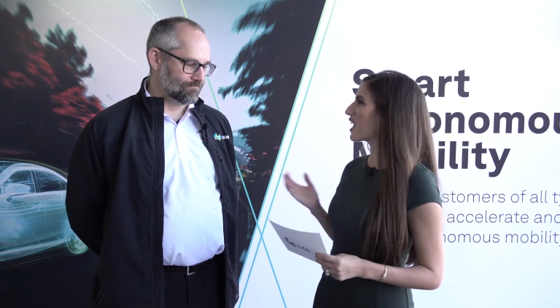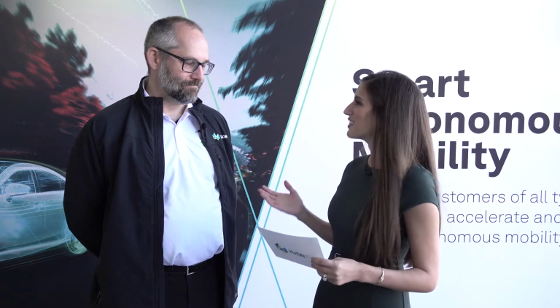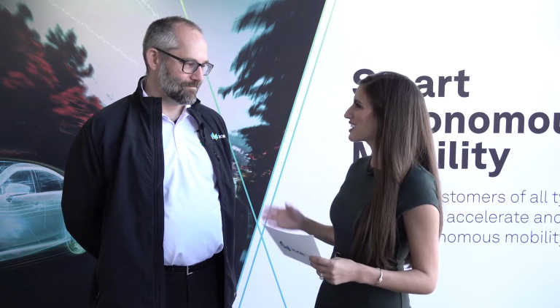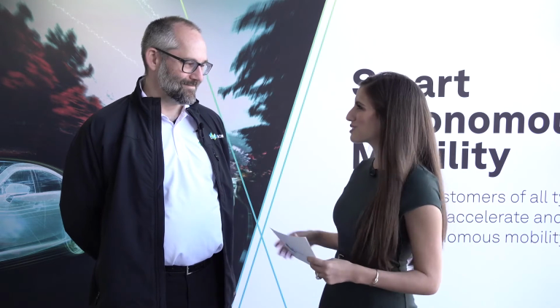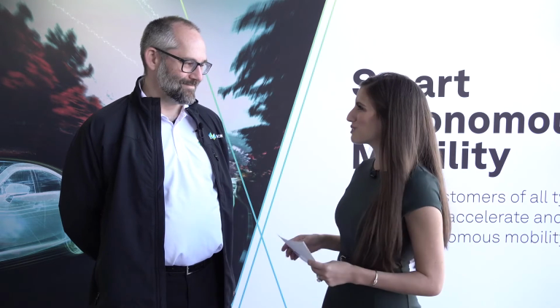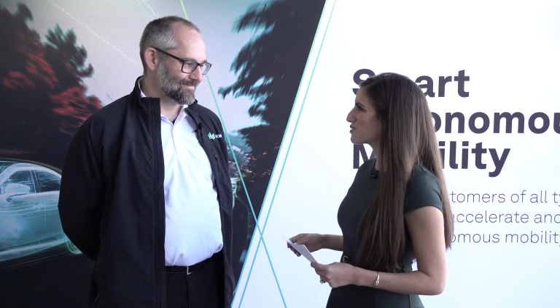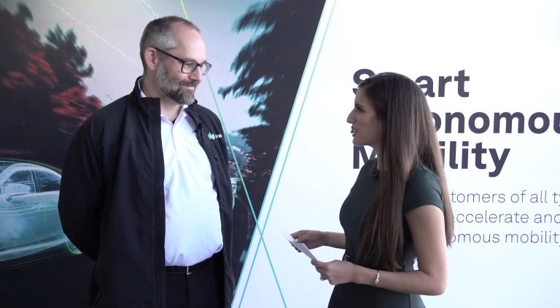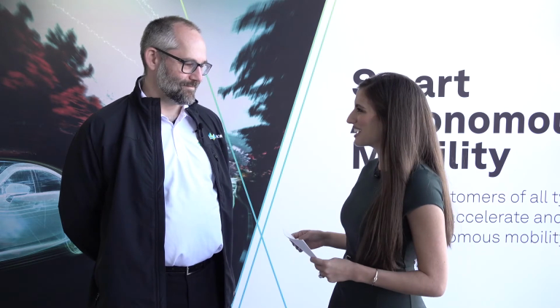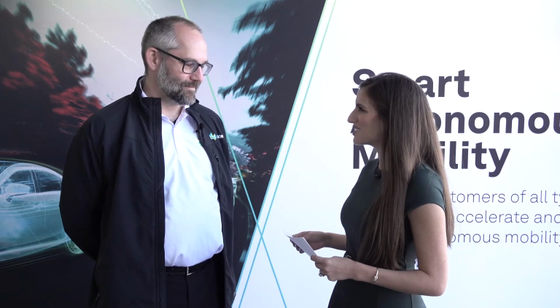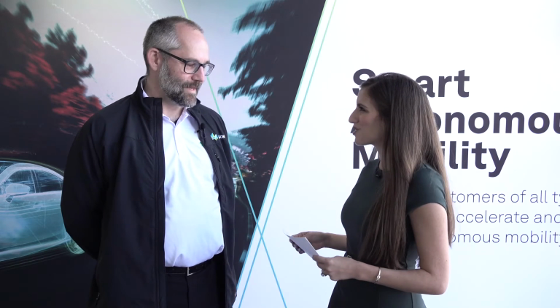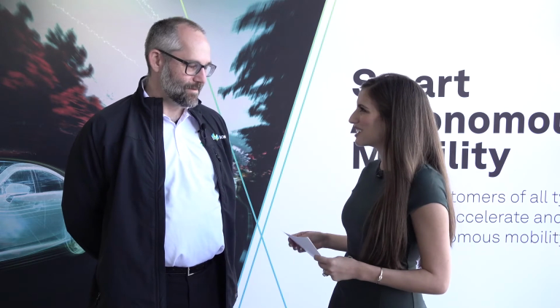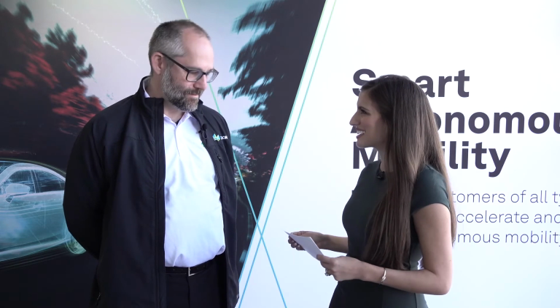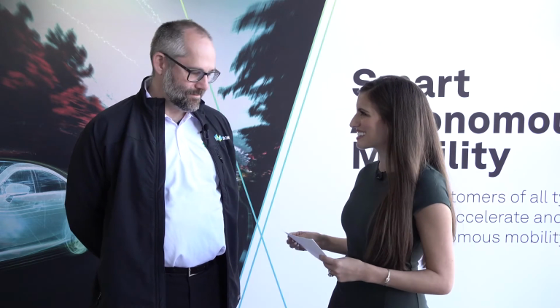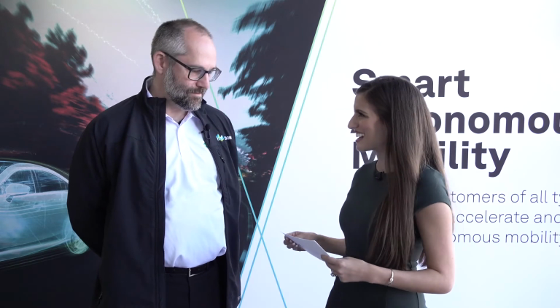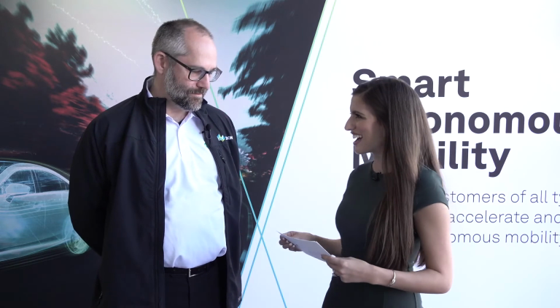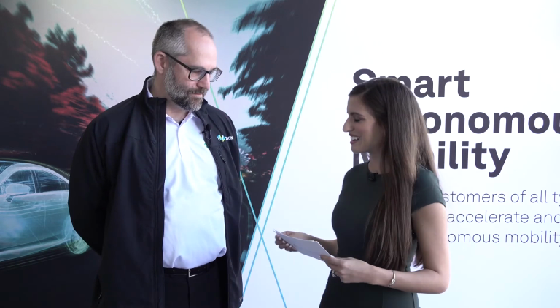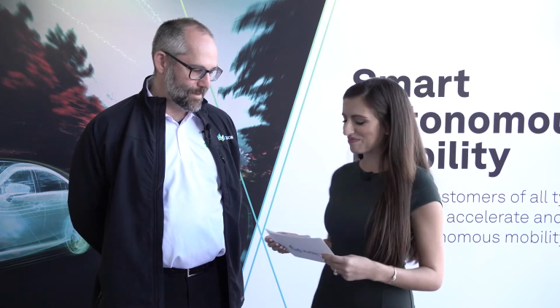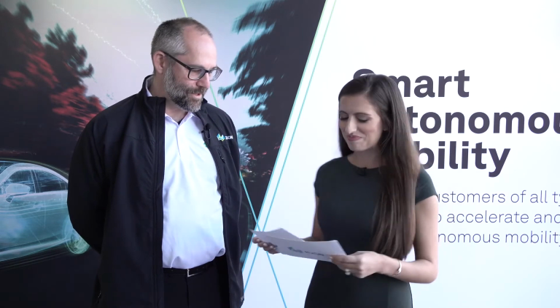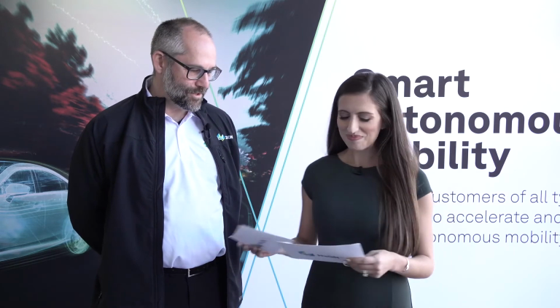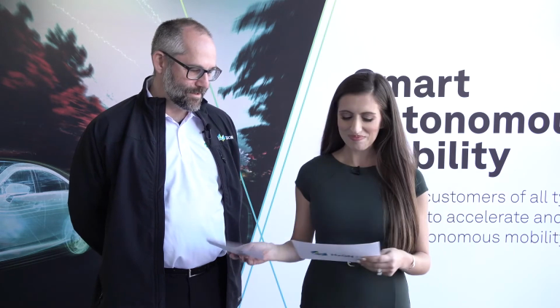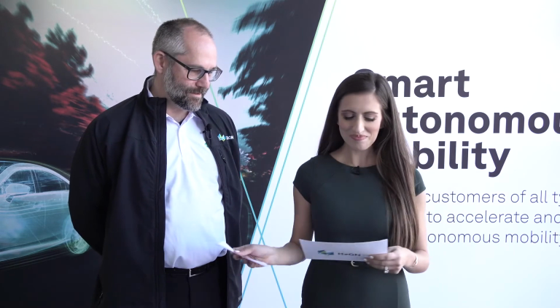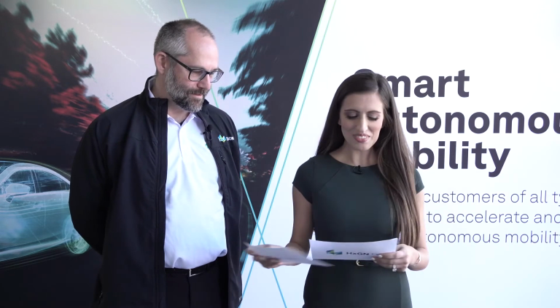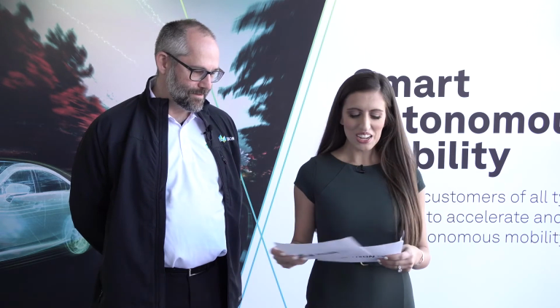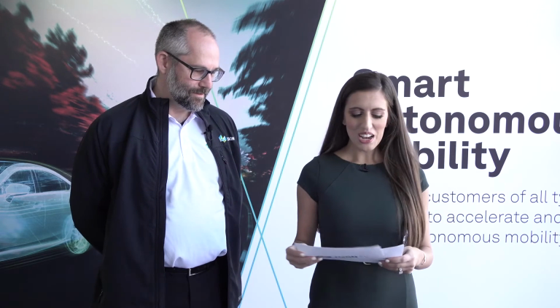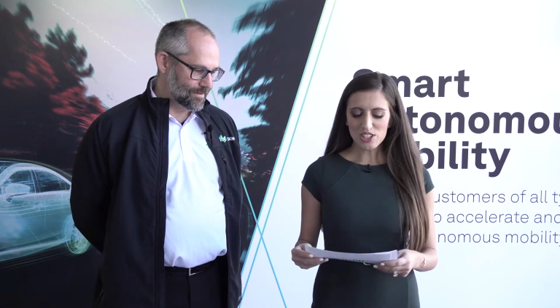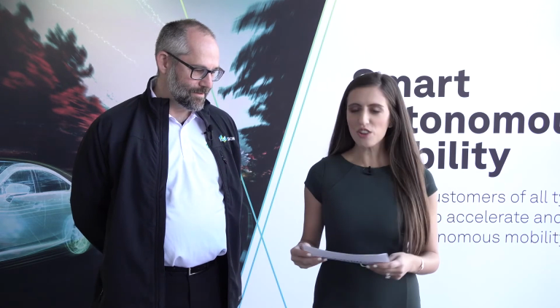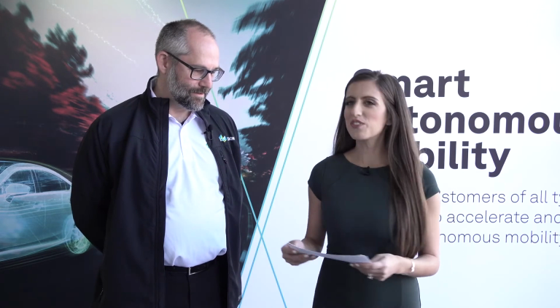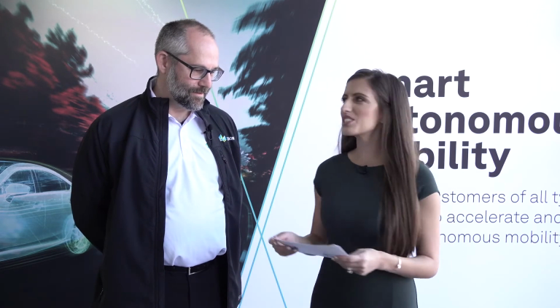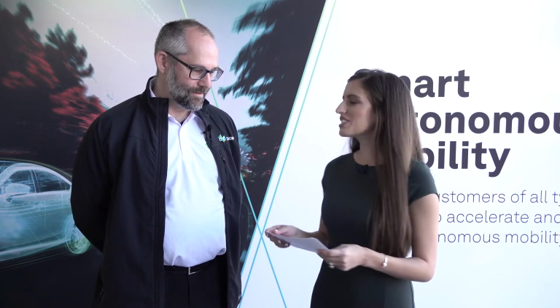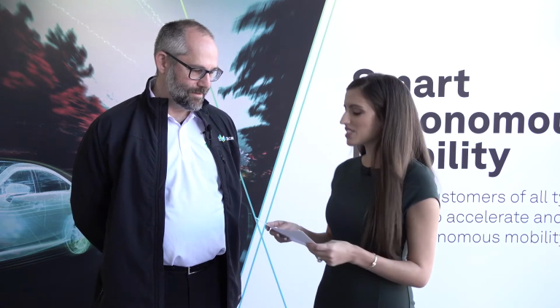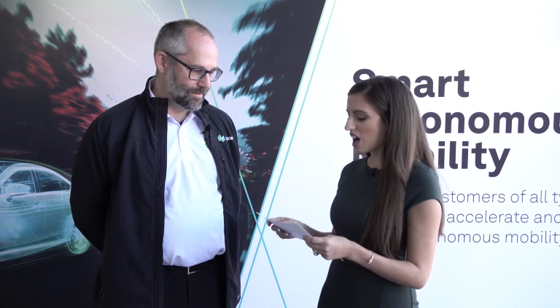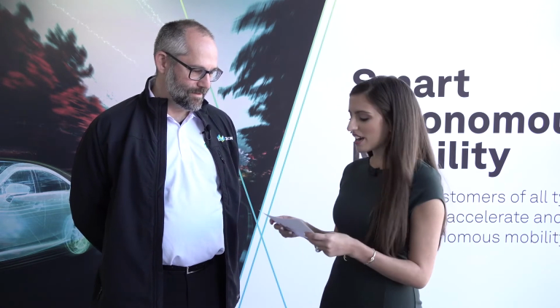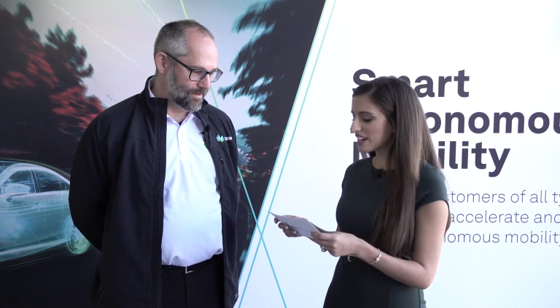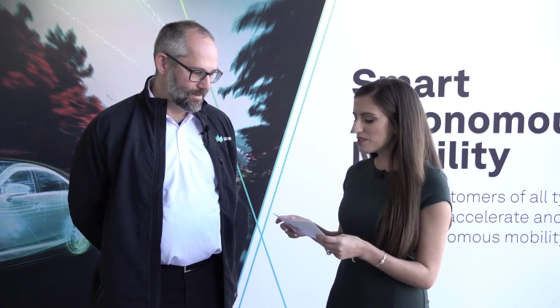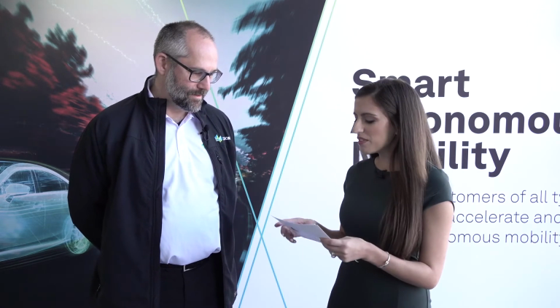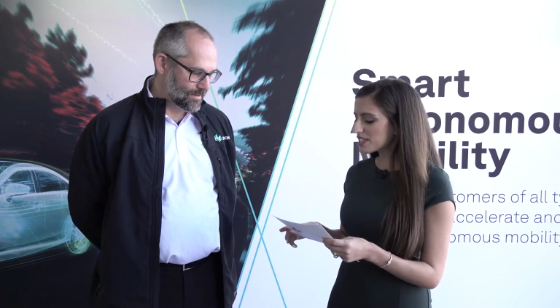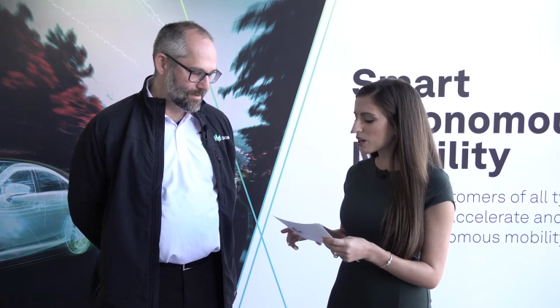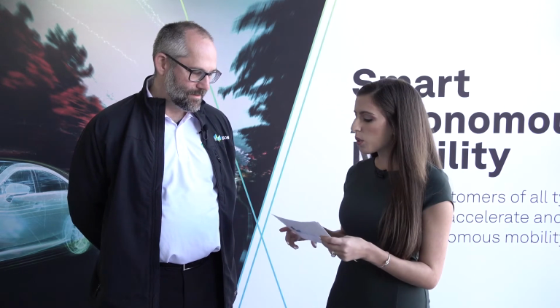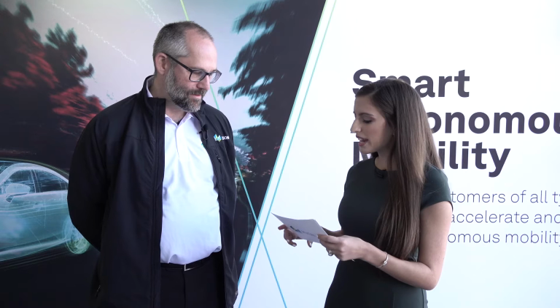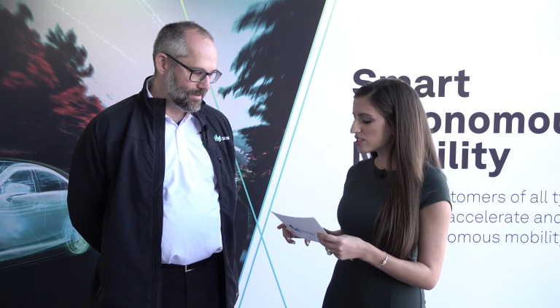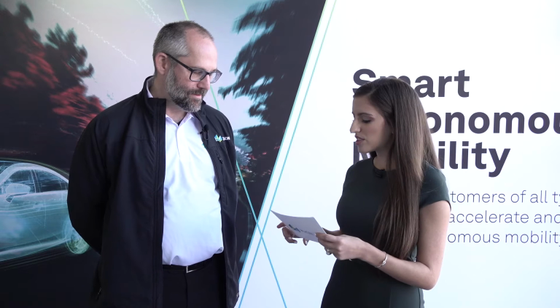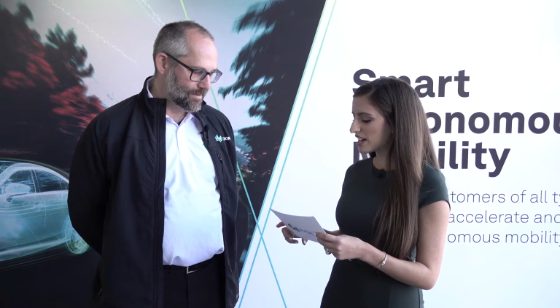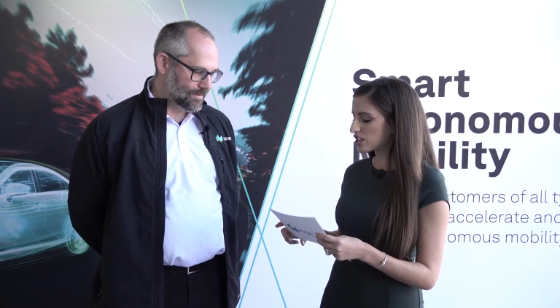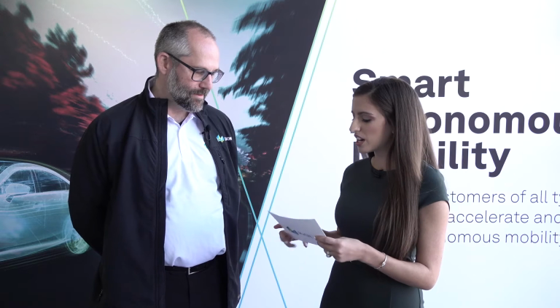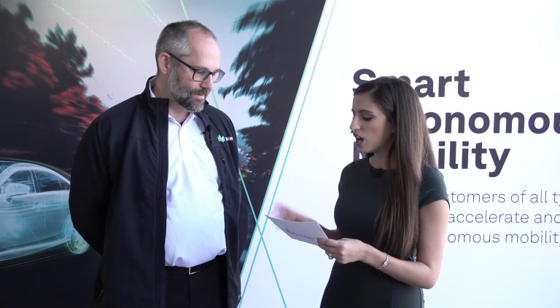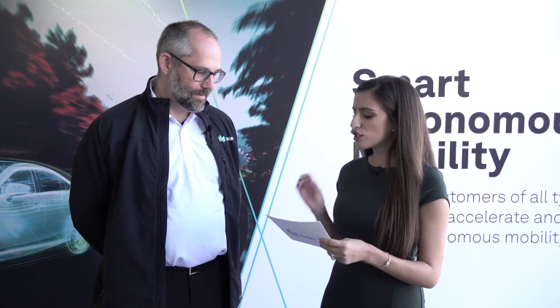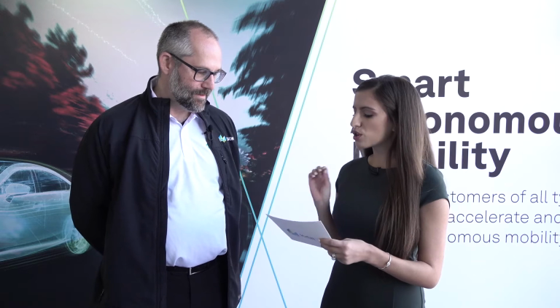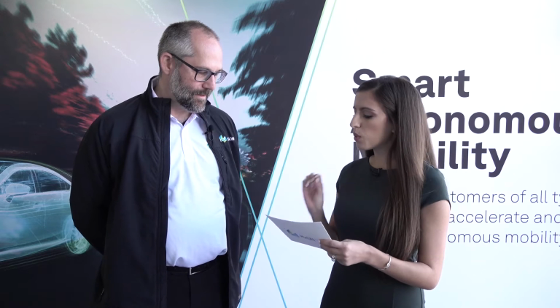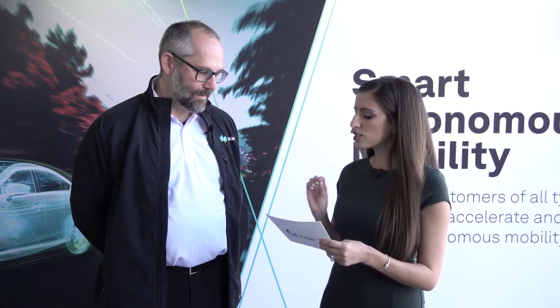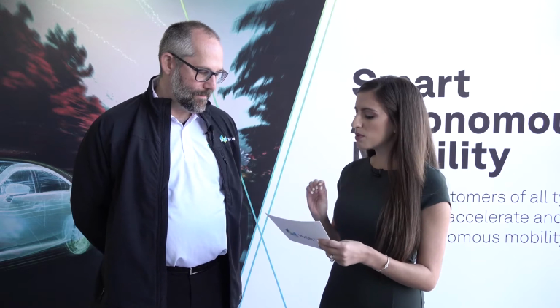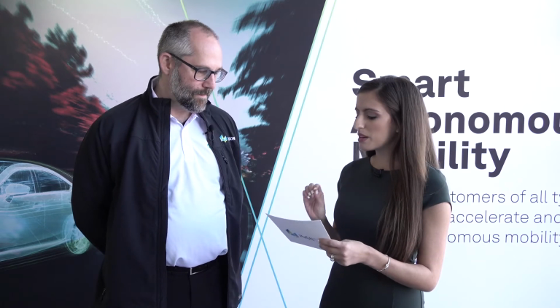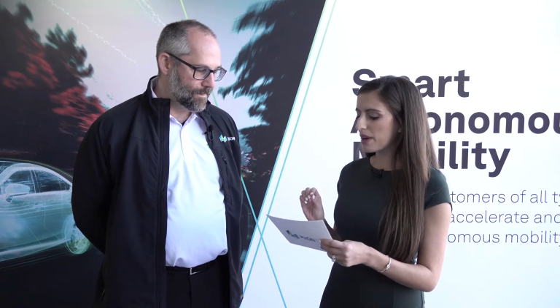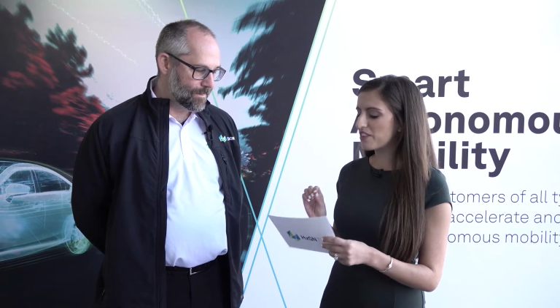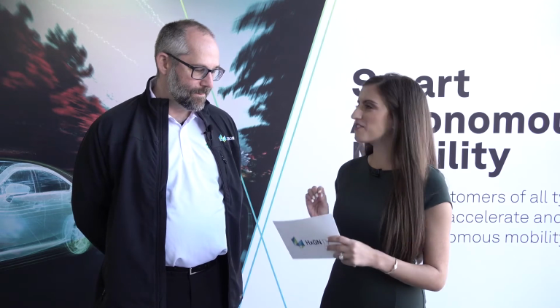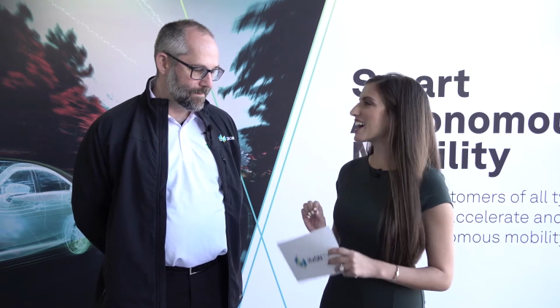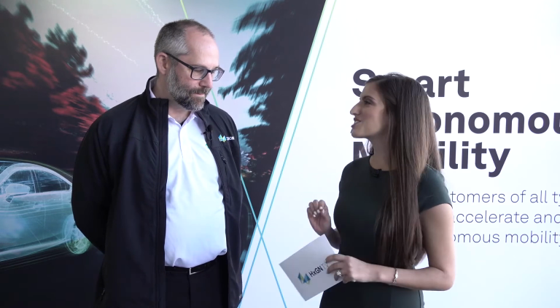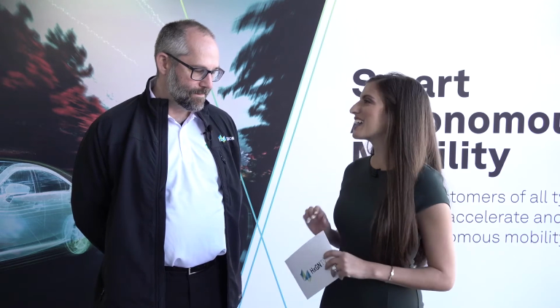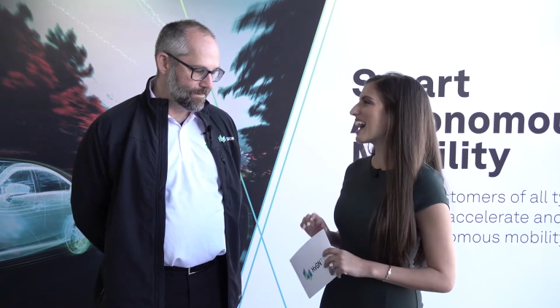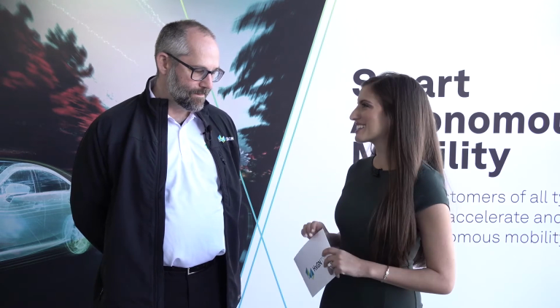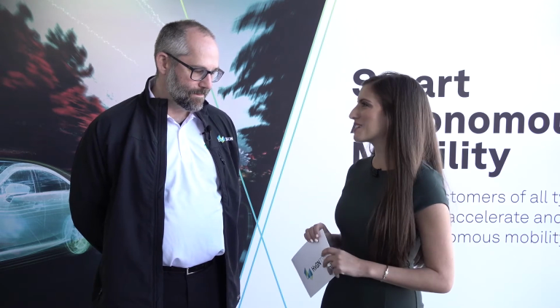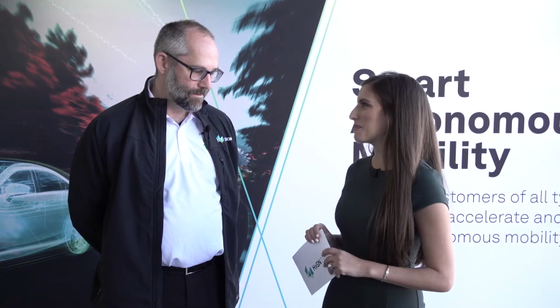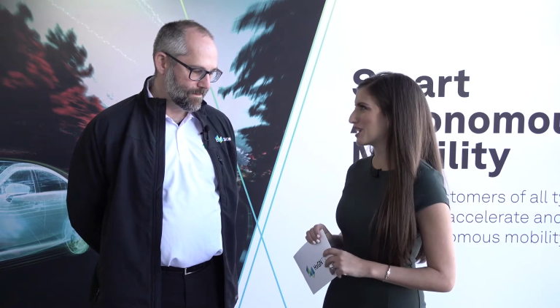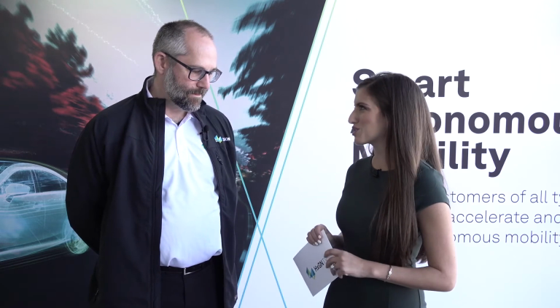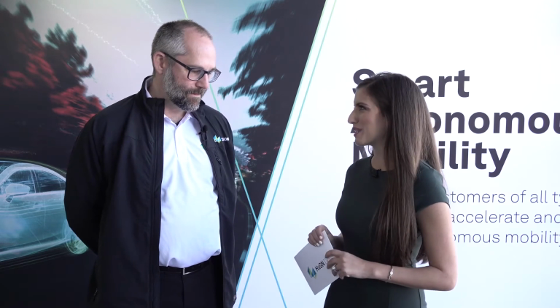Scott, thanks so much for being here and joining us today. My pleasure. So firstly Scott, can you give us a quick introduction to what you mean by factory asset management?